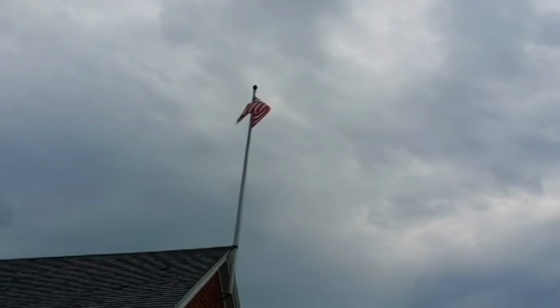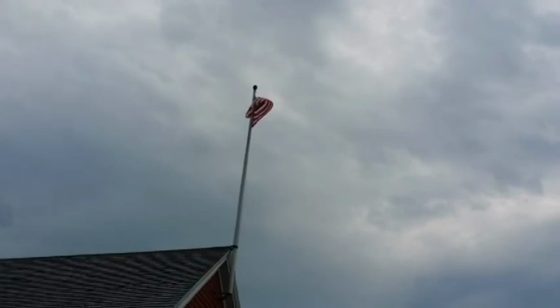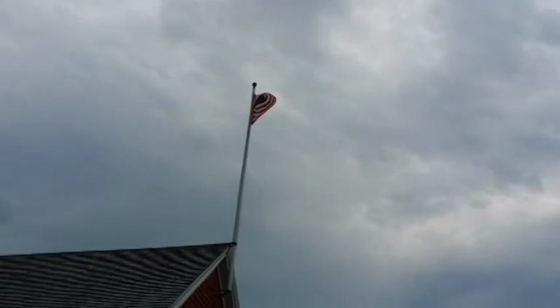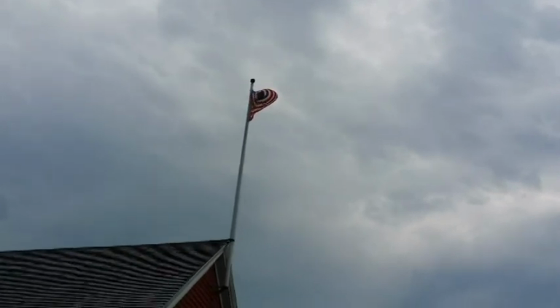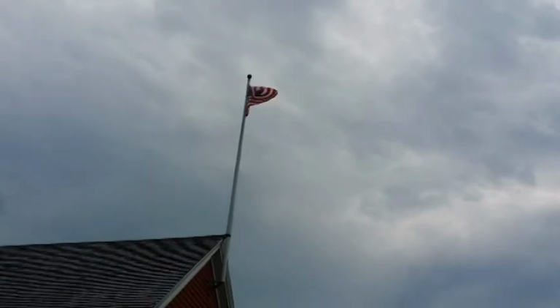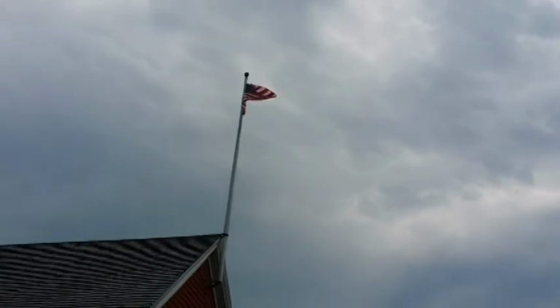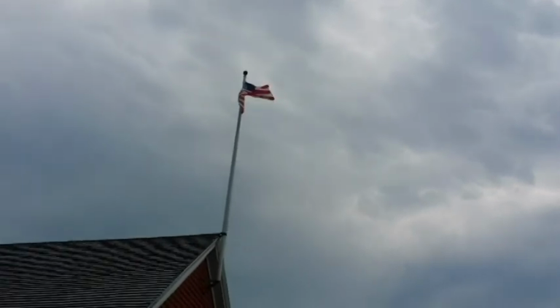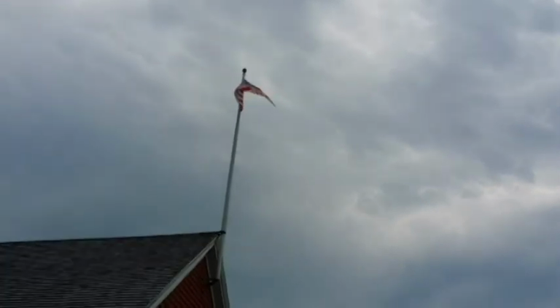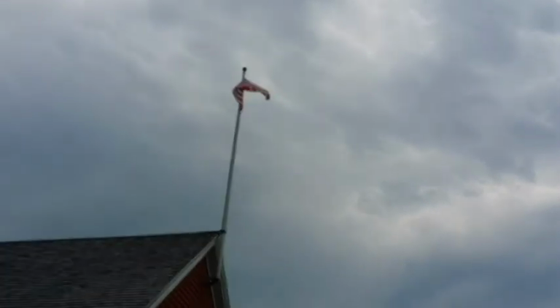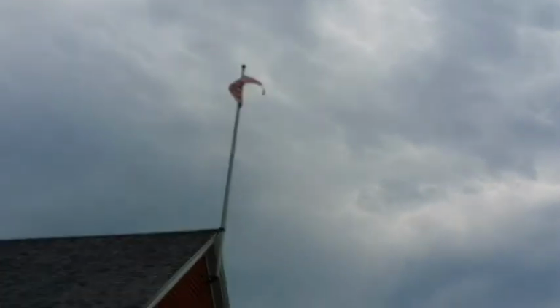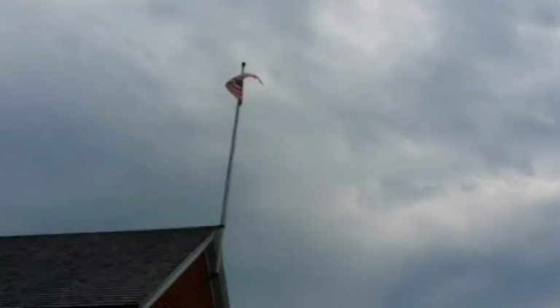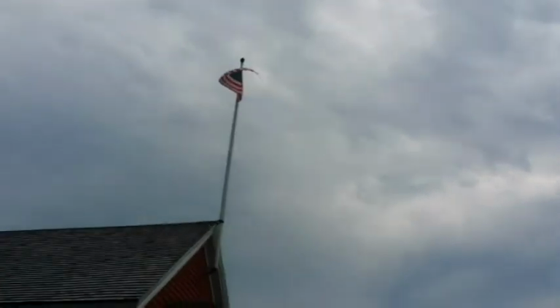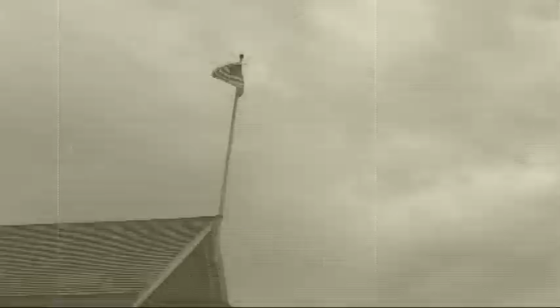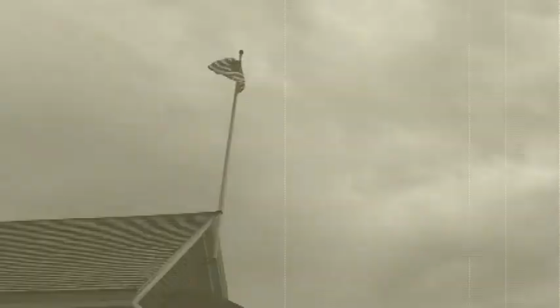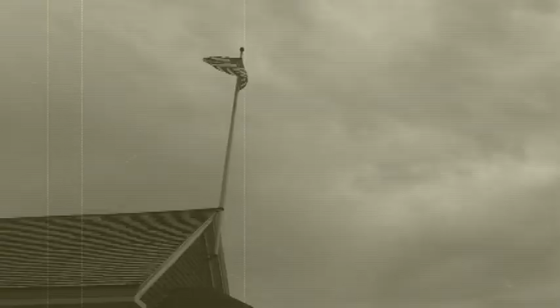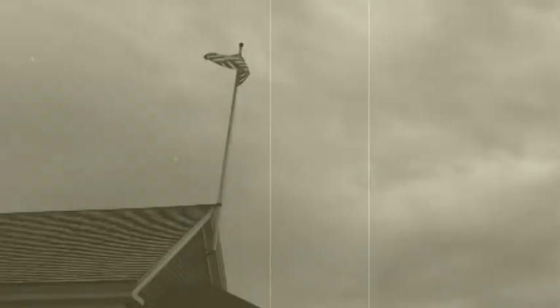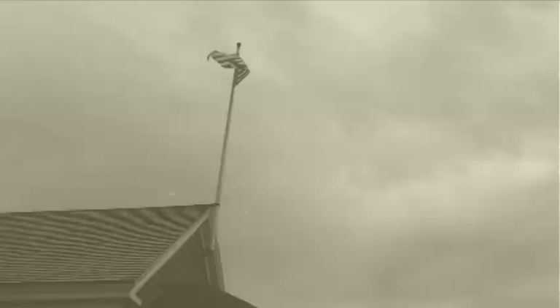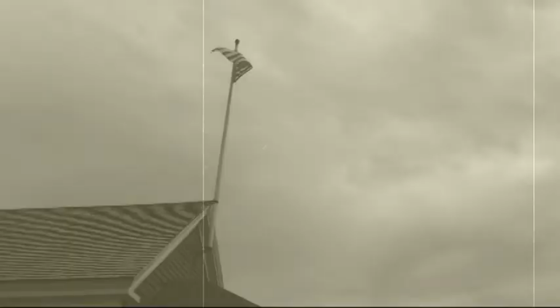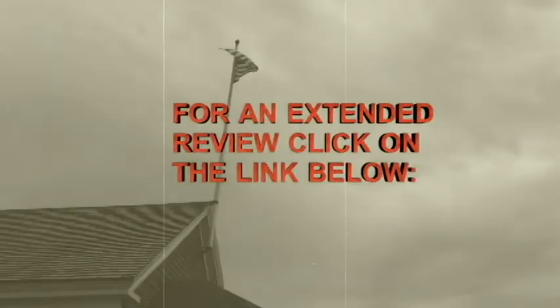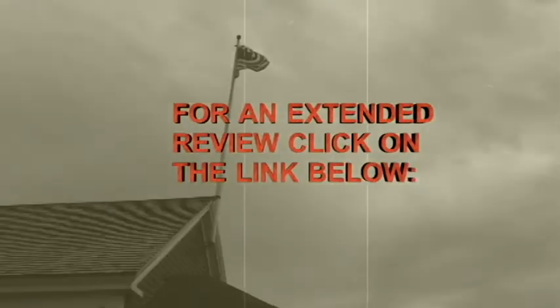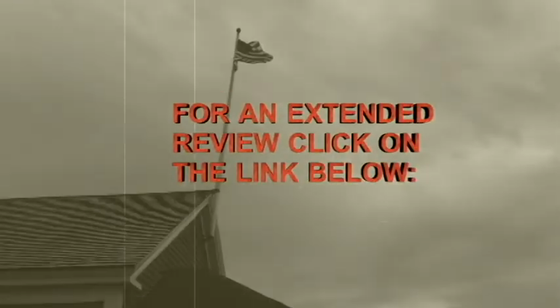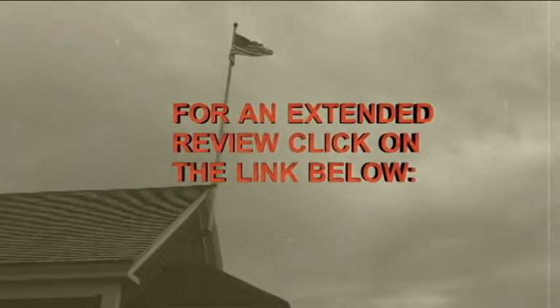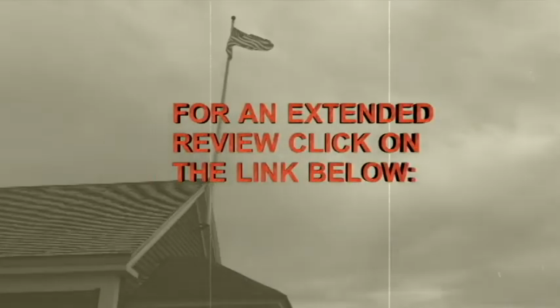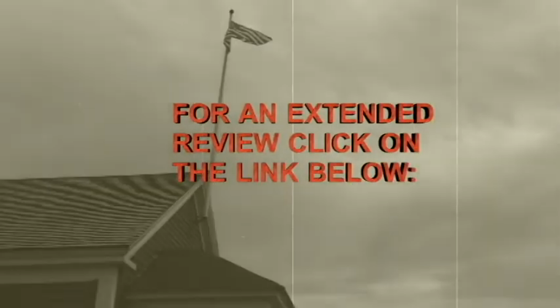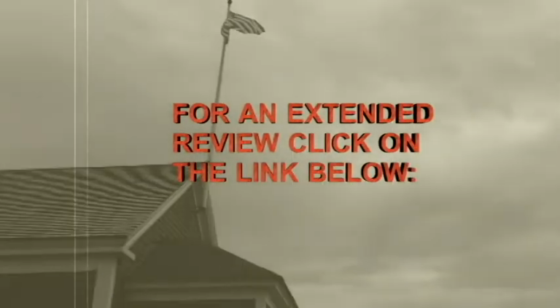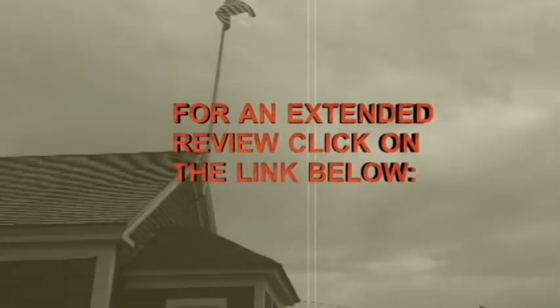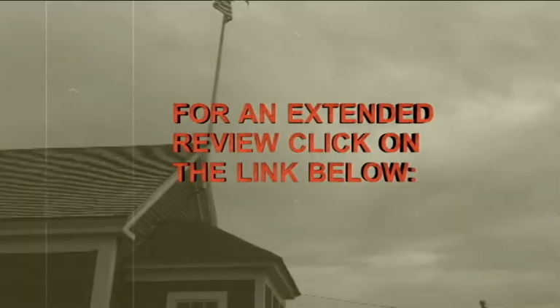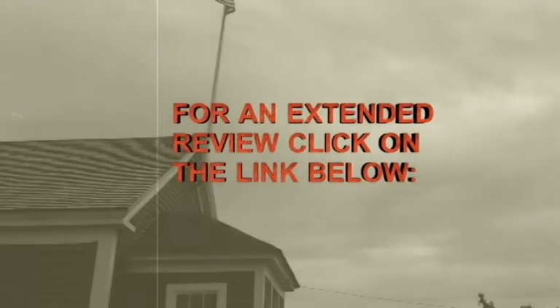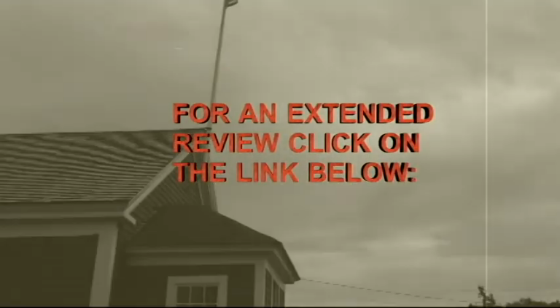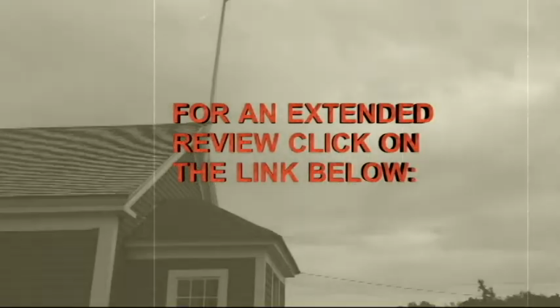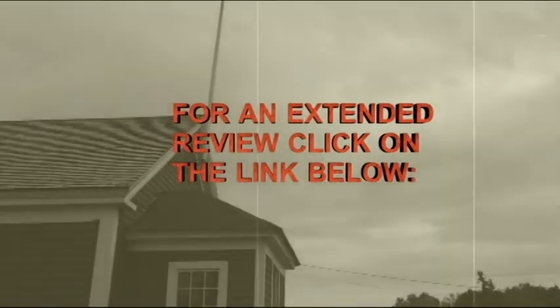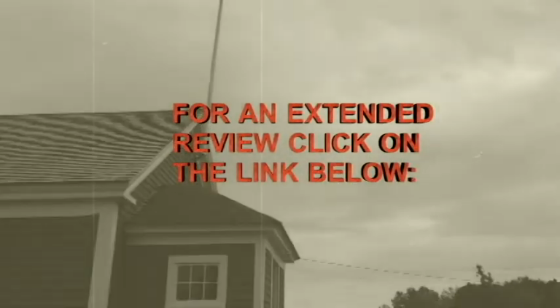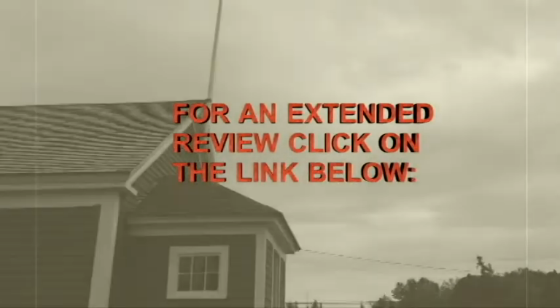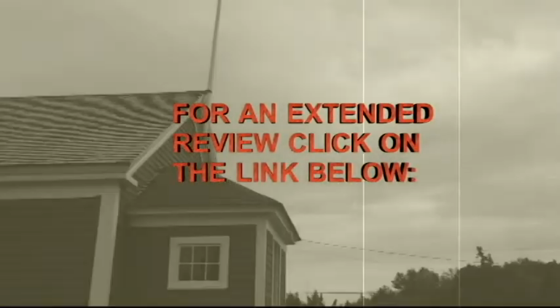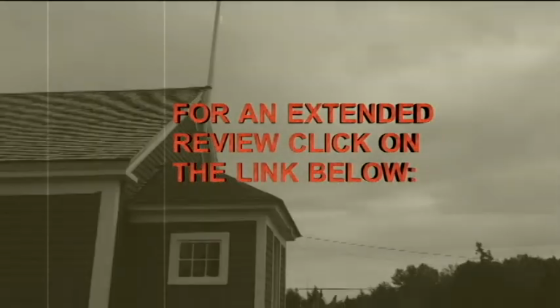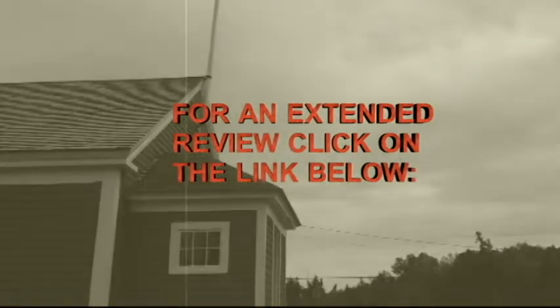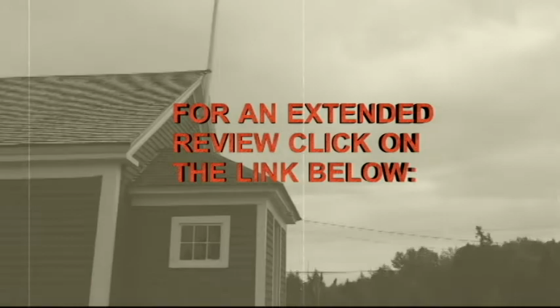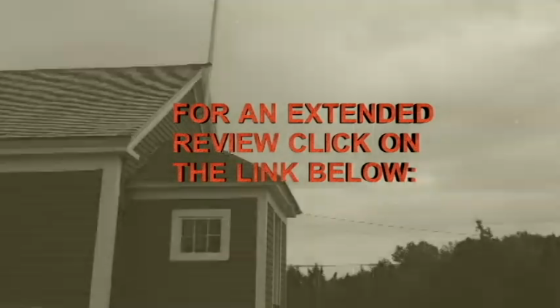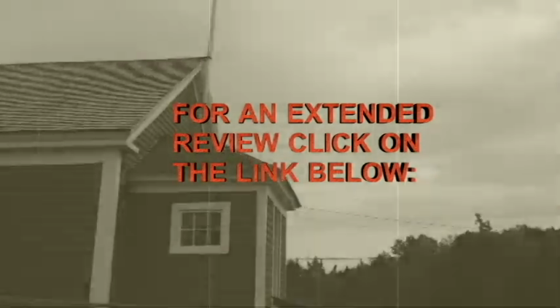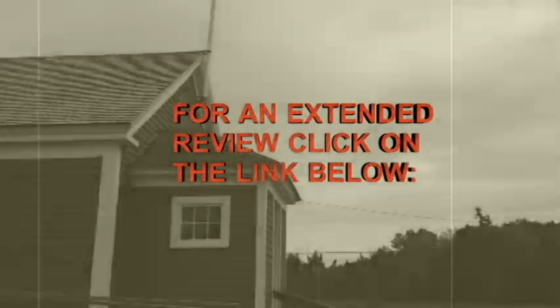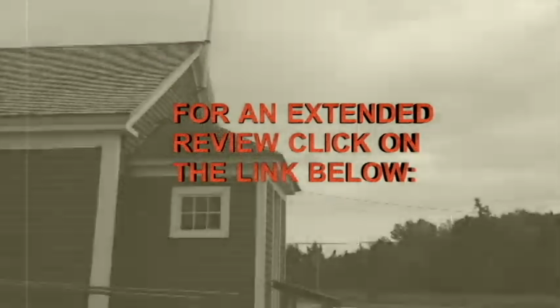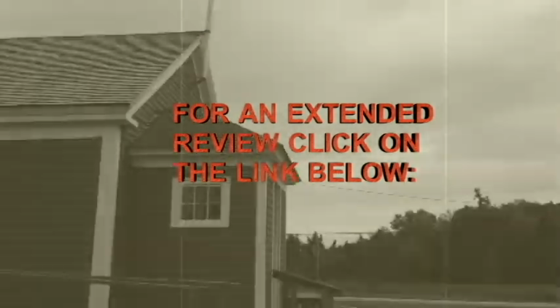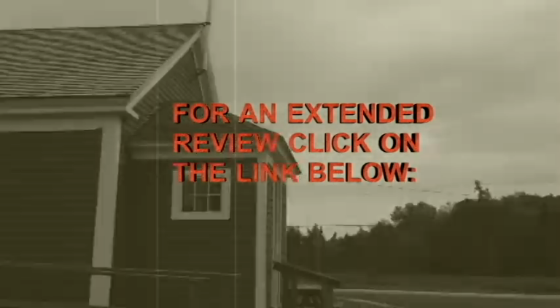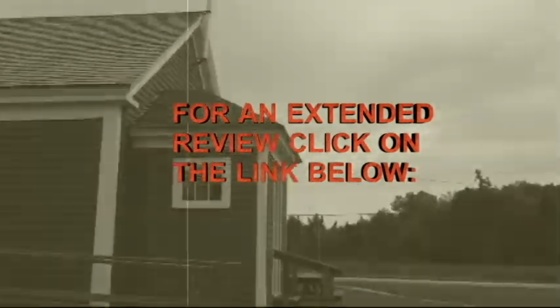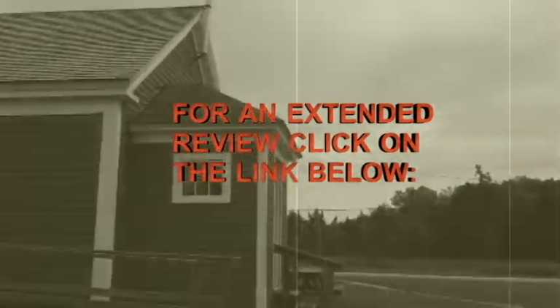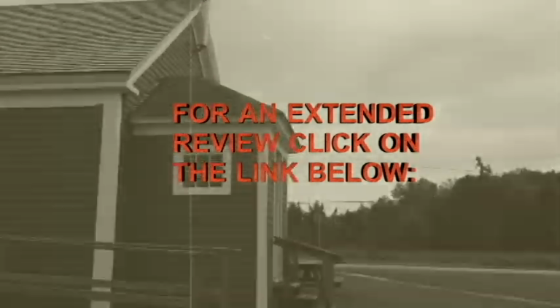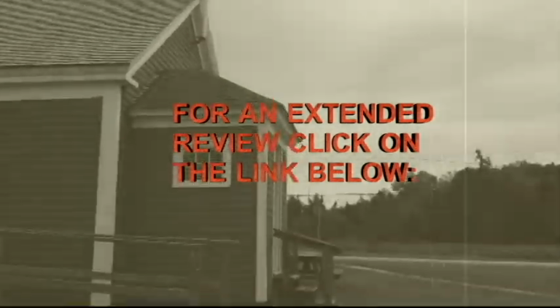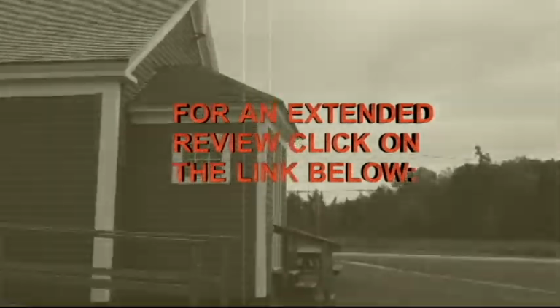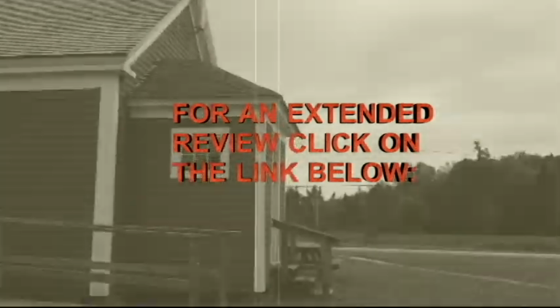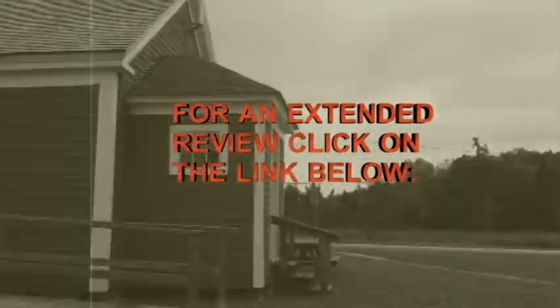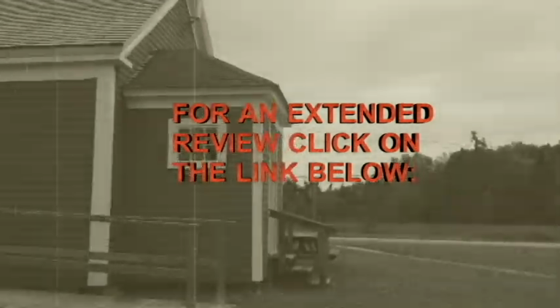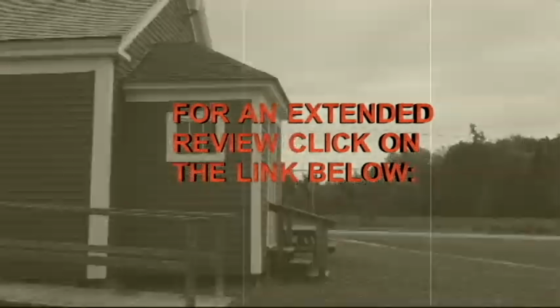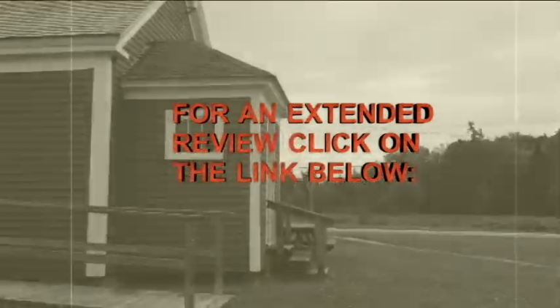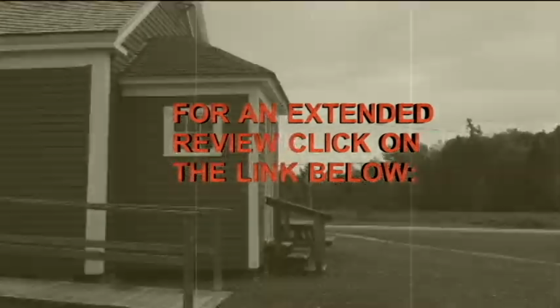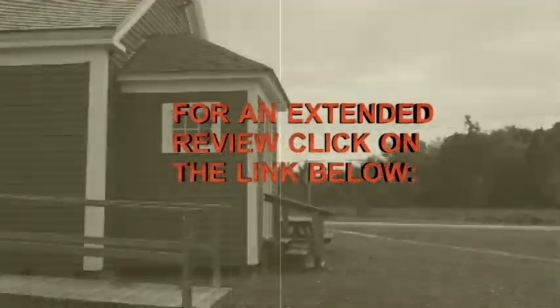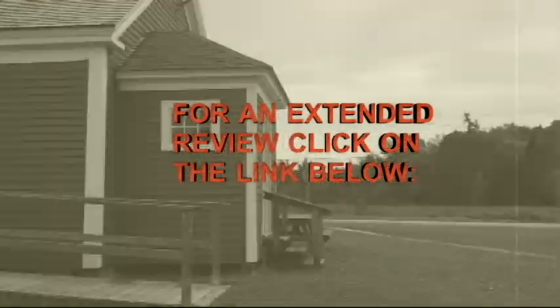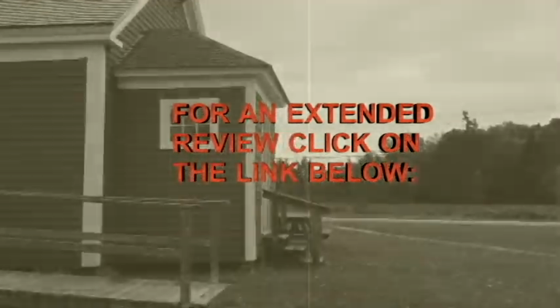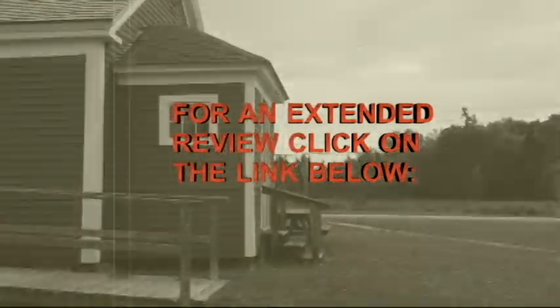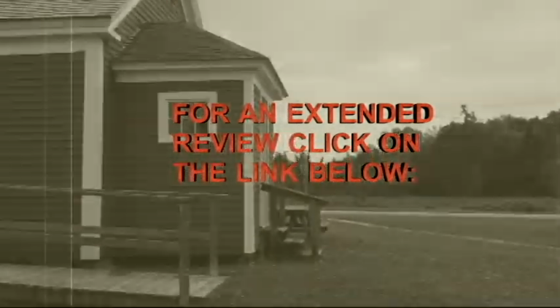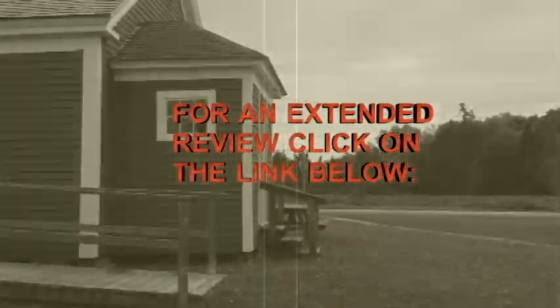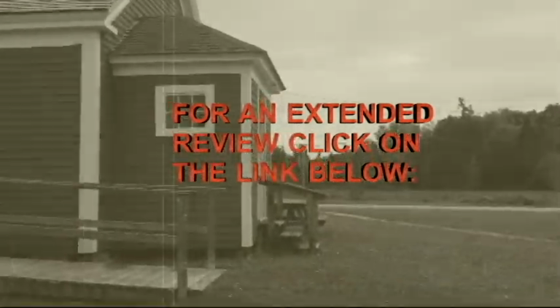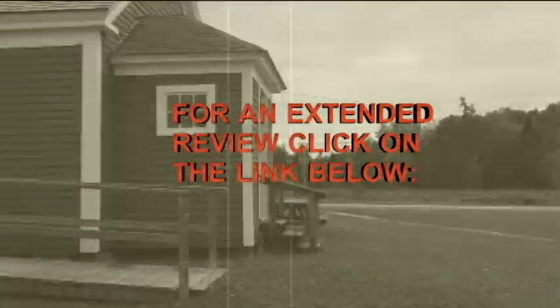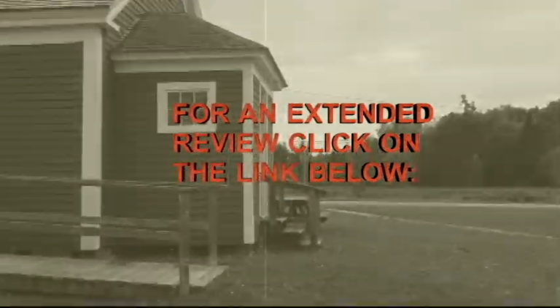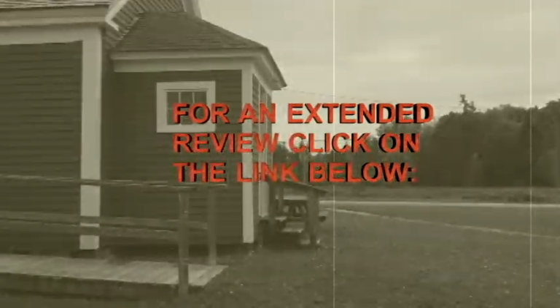For my extended review, please click on the link below. And thanks for joining me in this glimpse into the past.